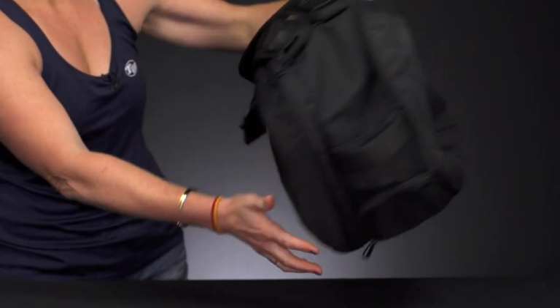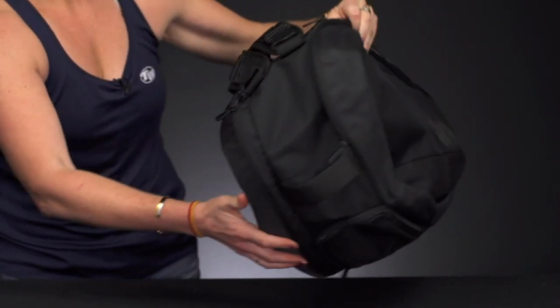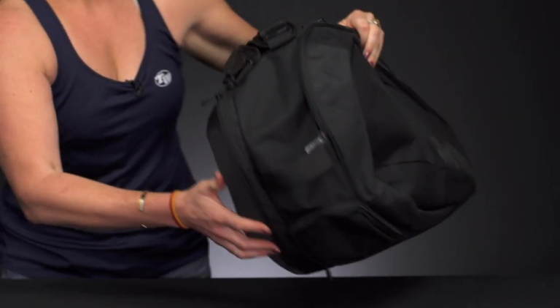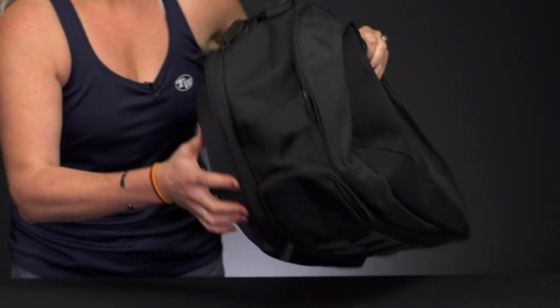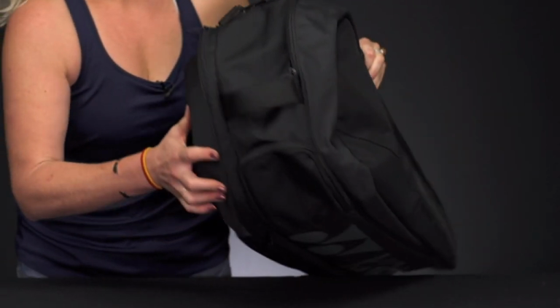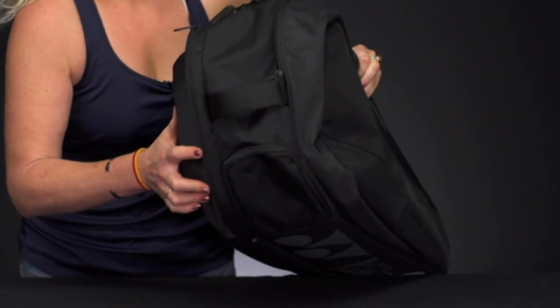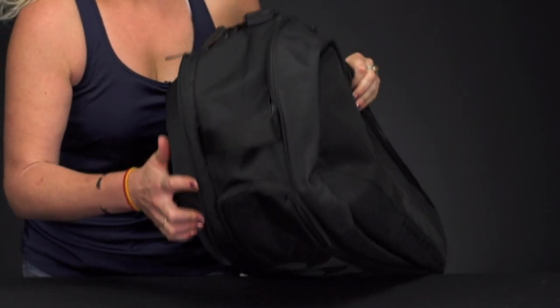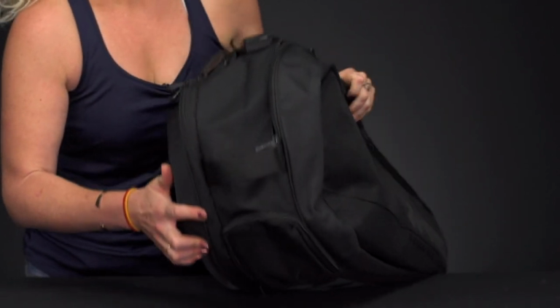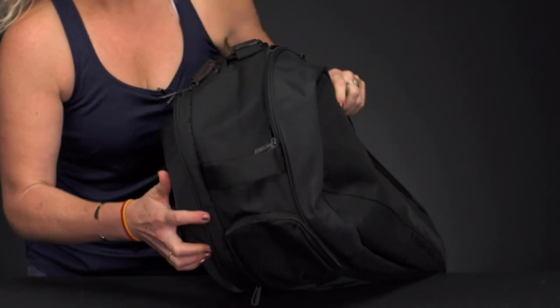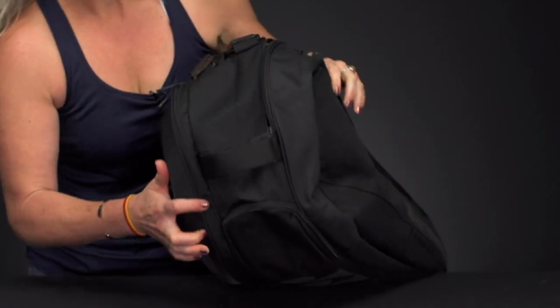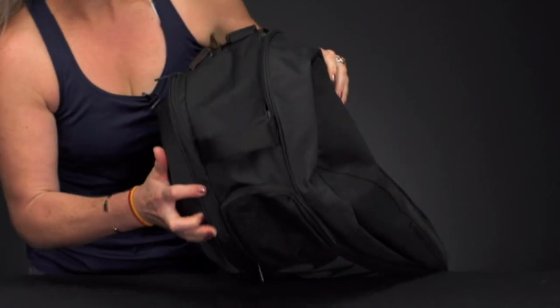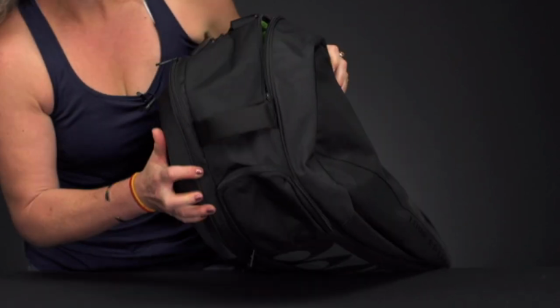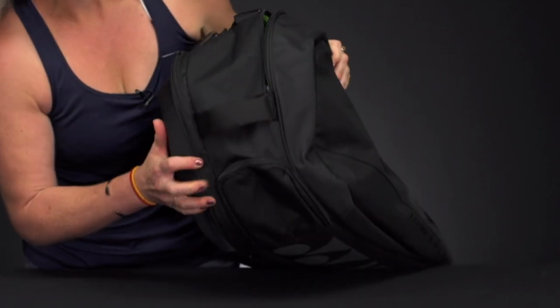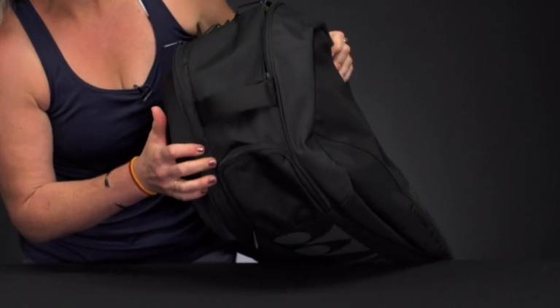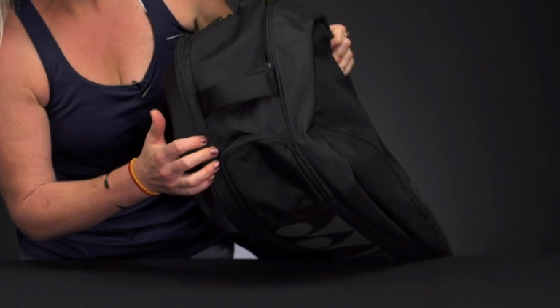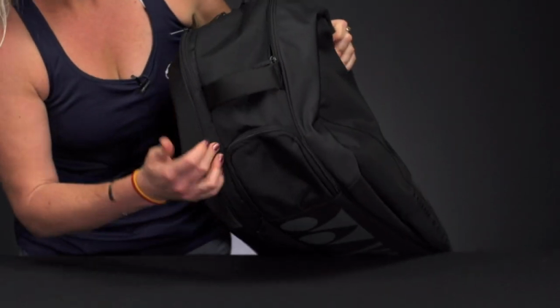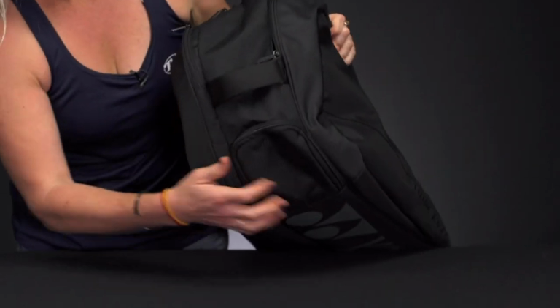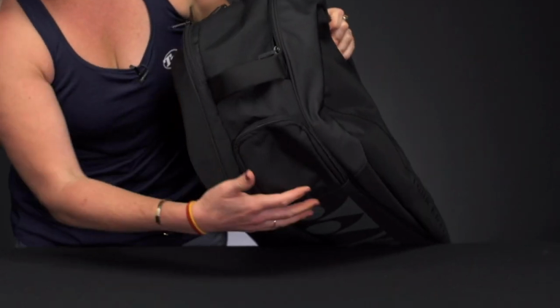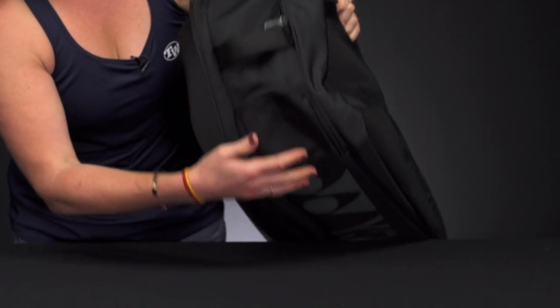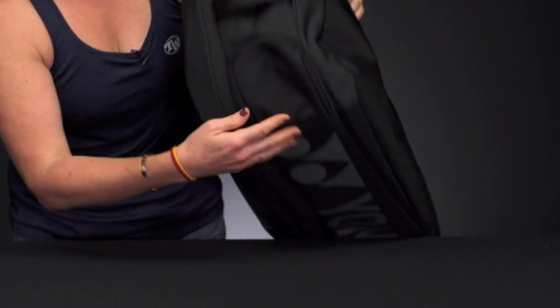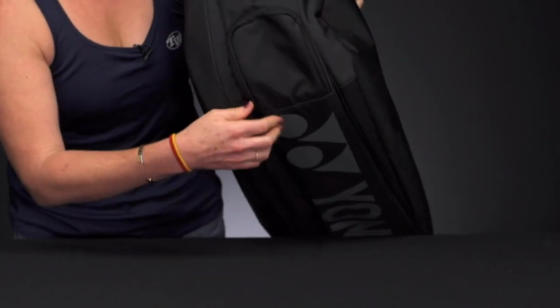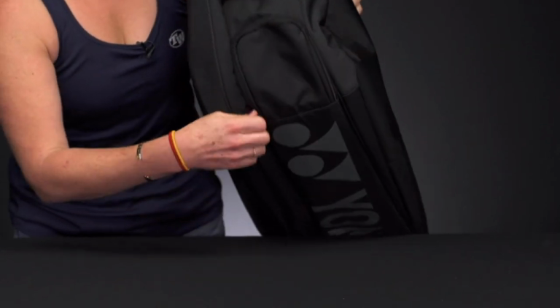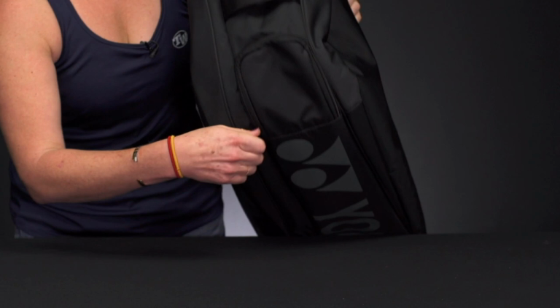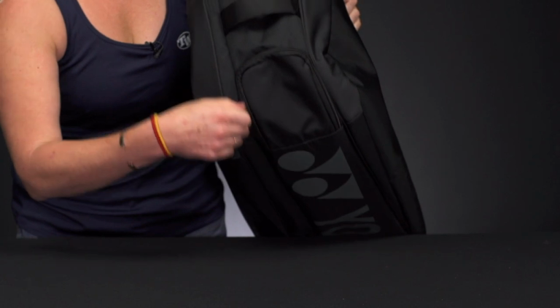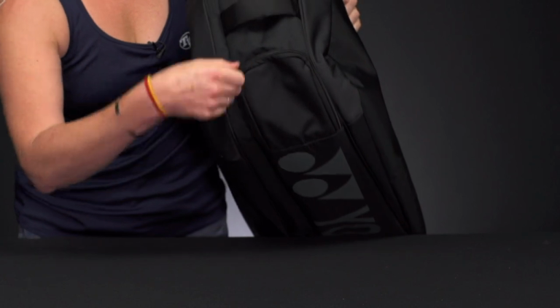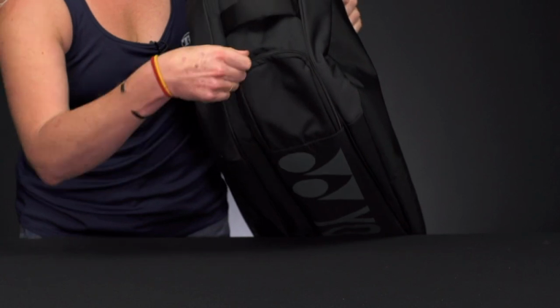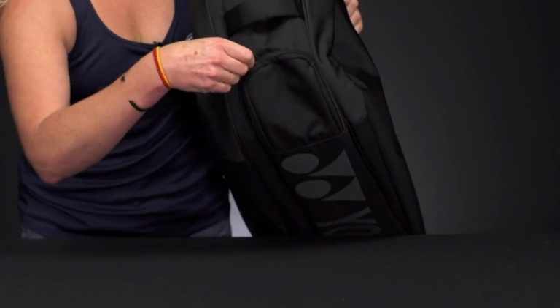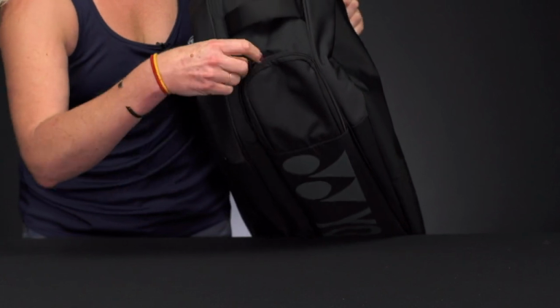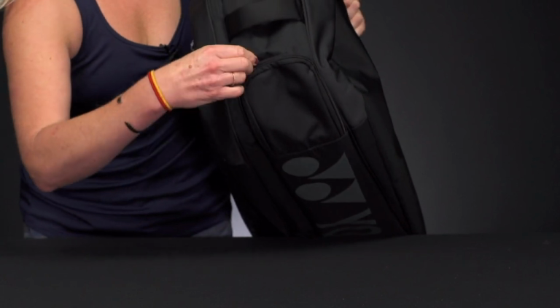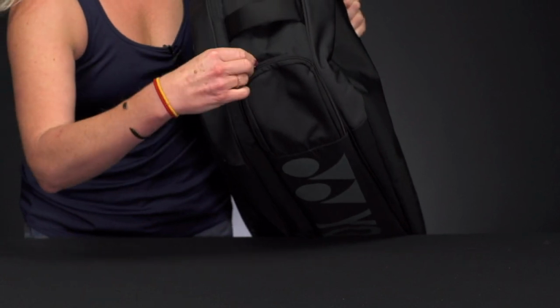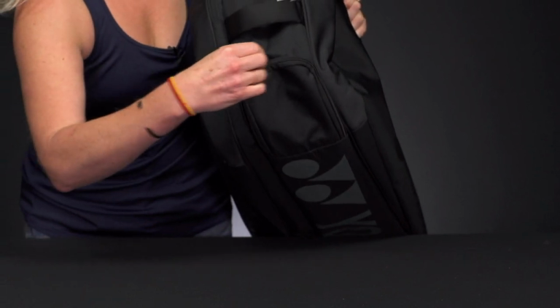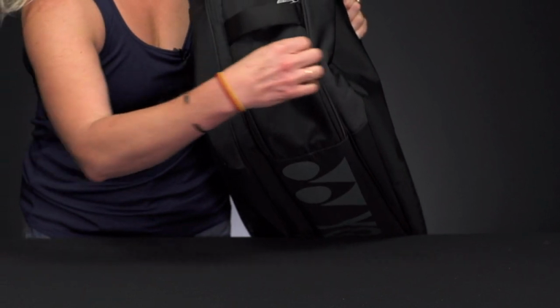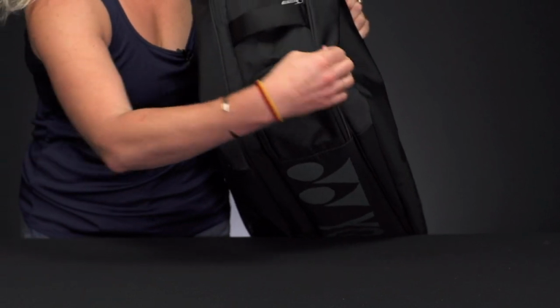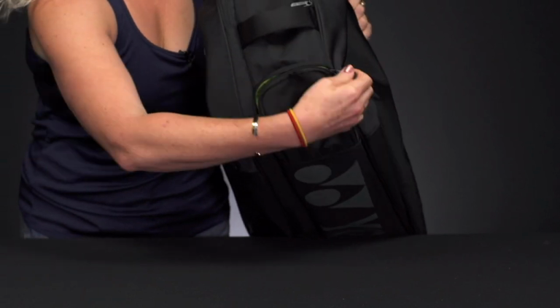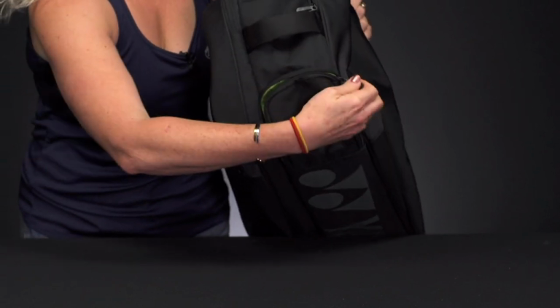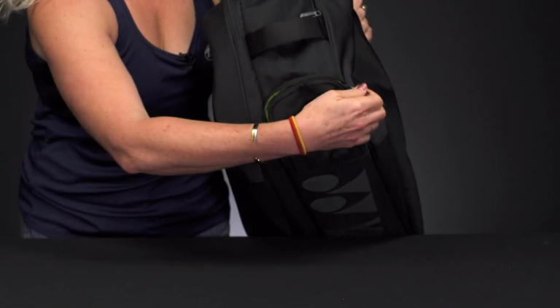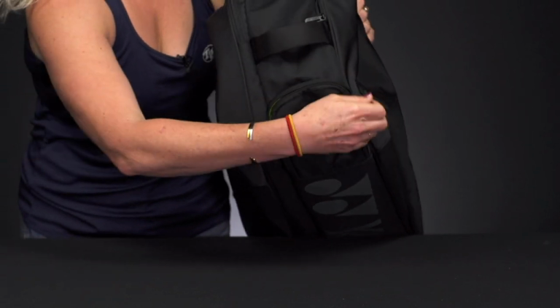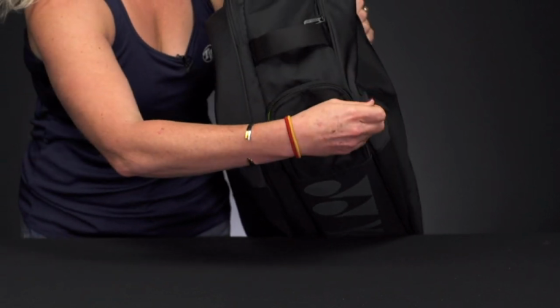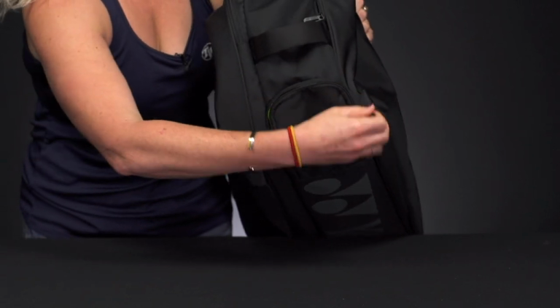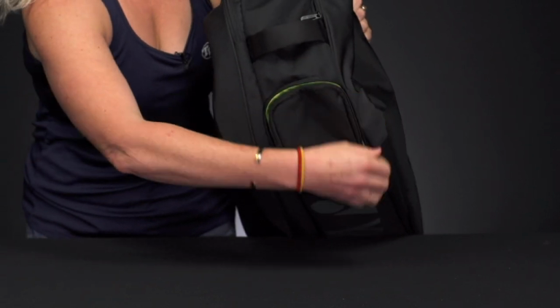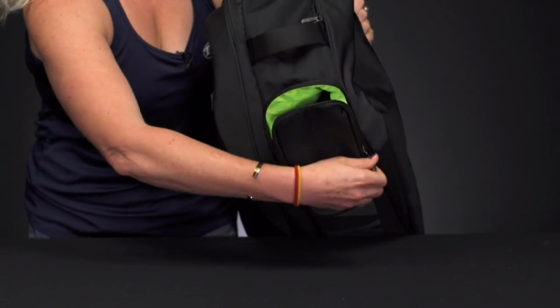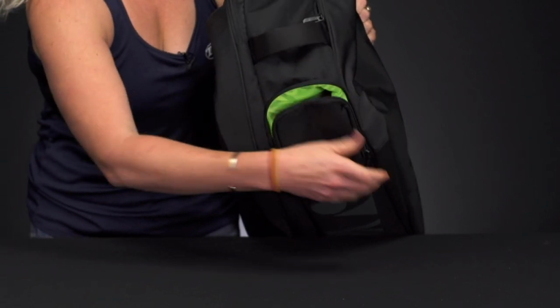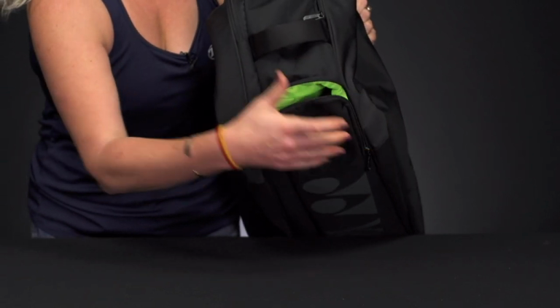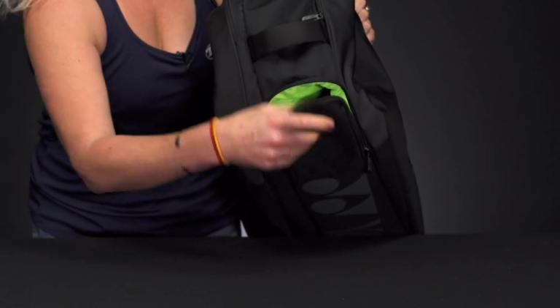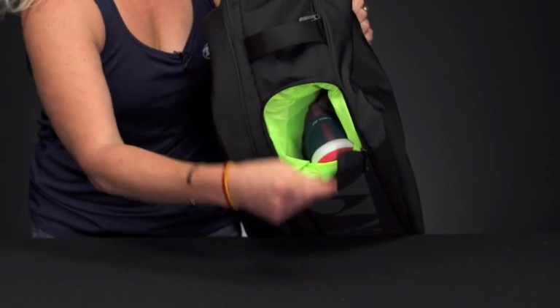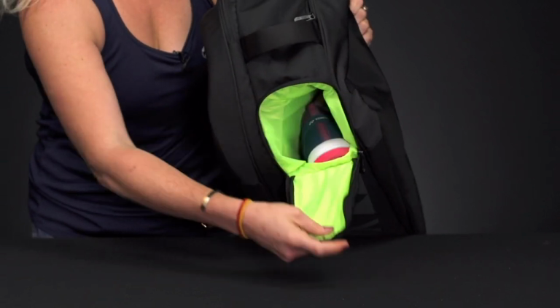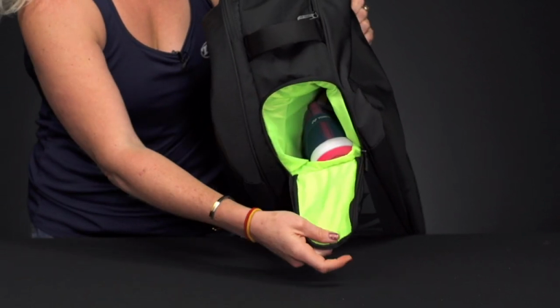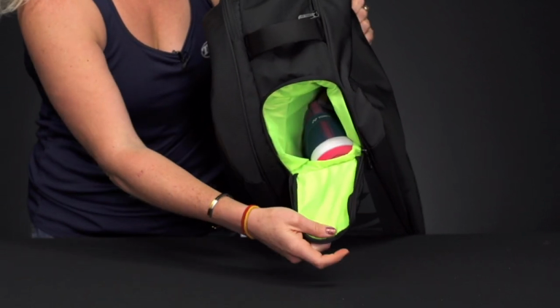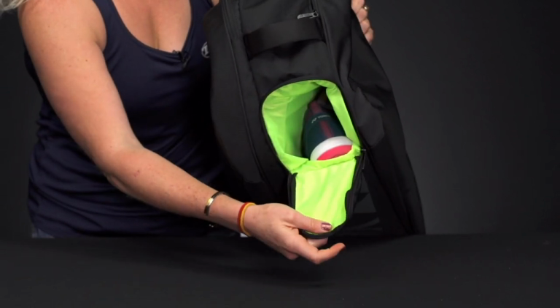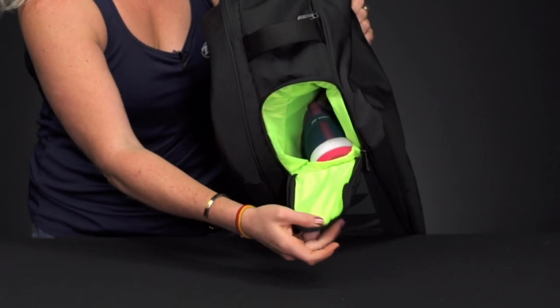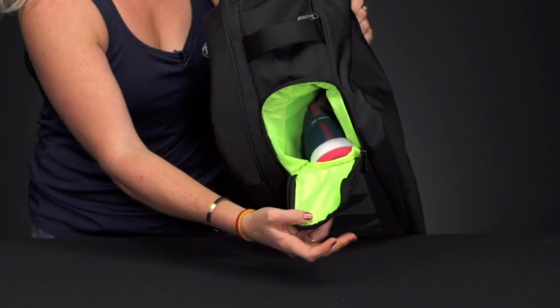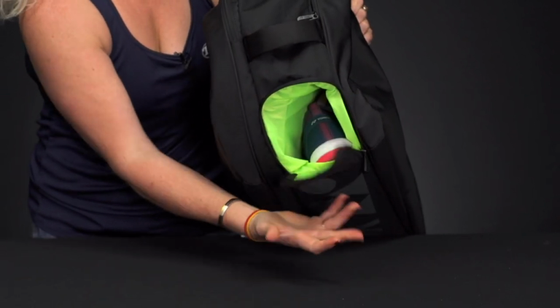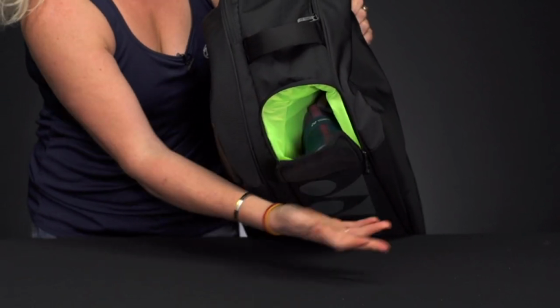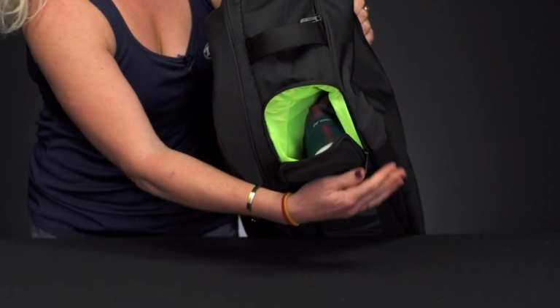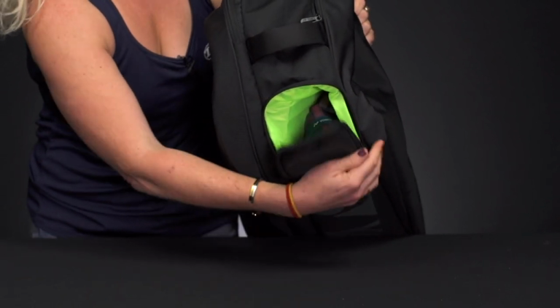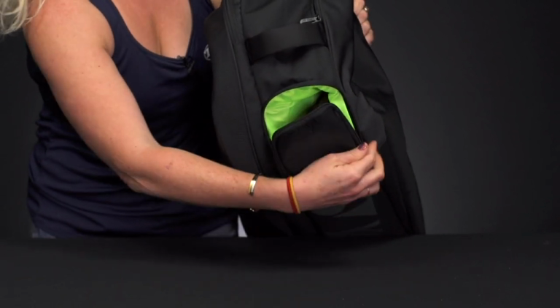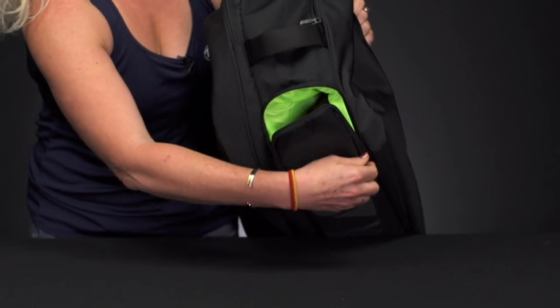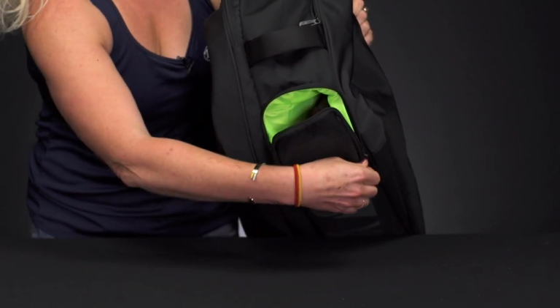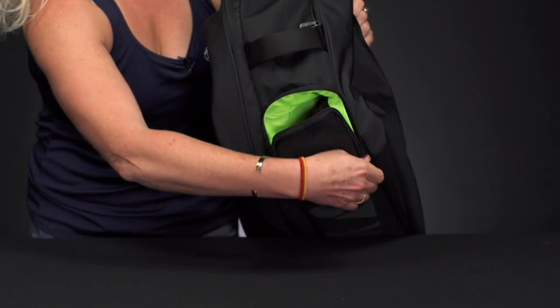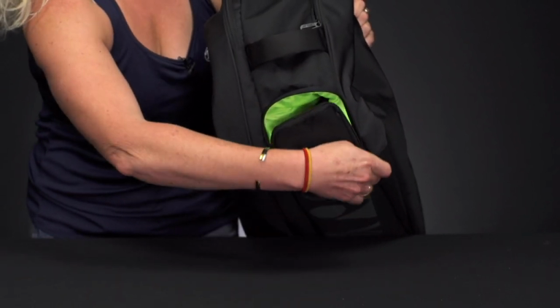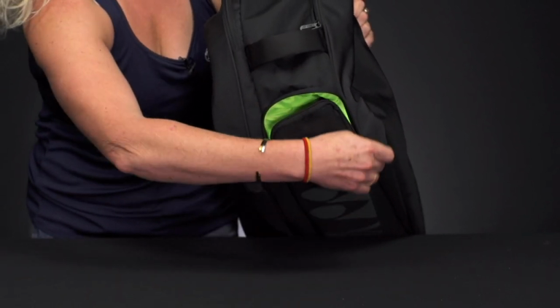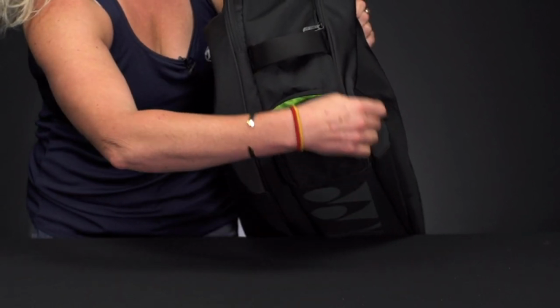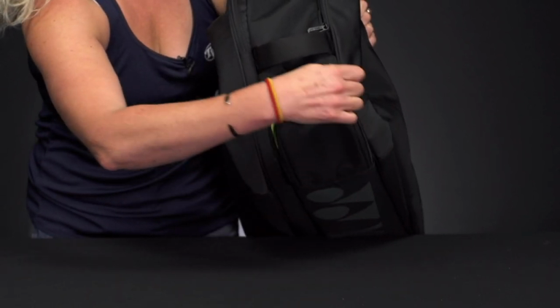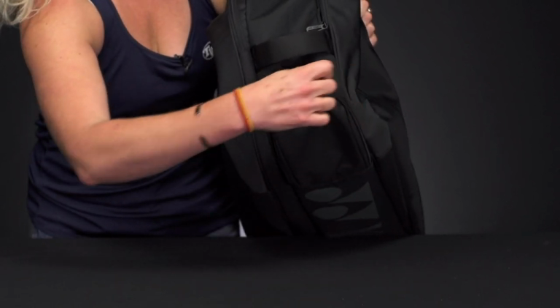You can also see the end of this bag does have a shoe compartment or shoe tunnel right down here, so easy access for throwing your shoes in and keeping them separate from everything else.